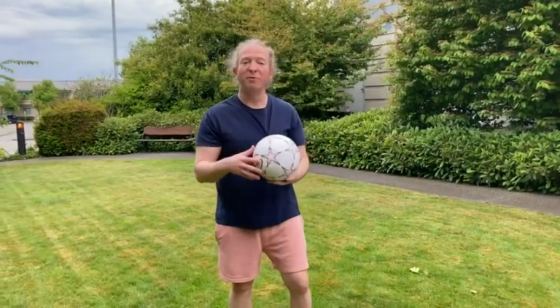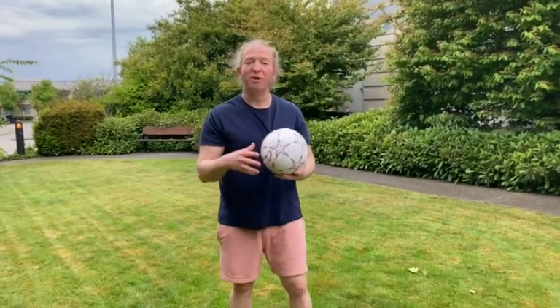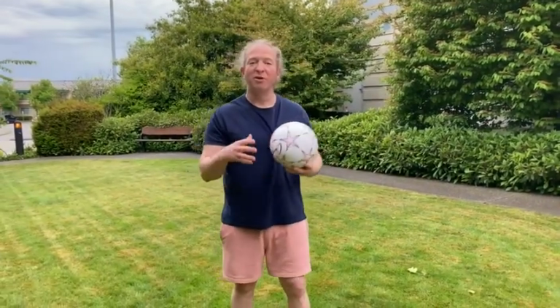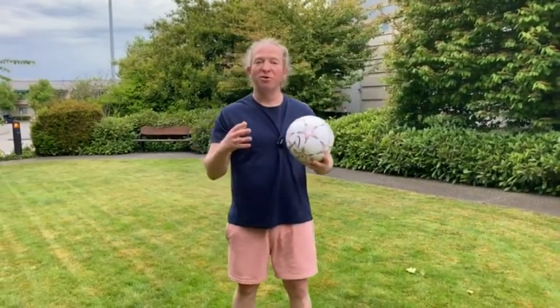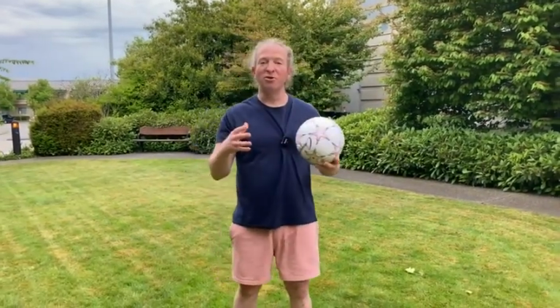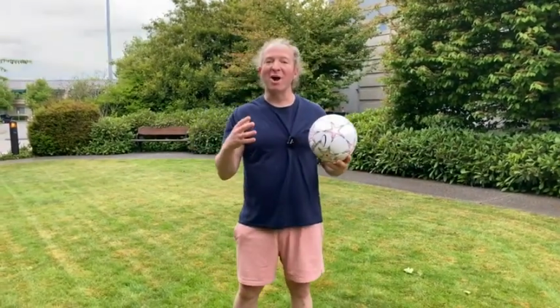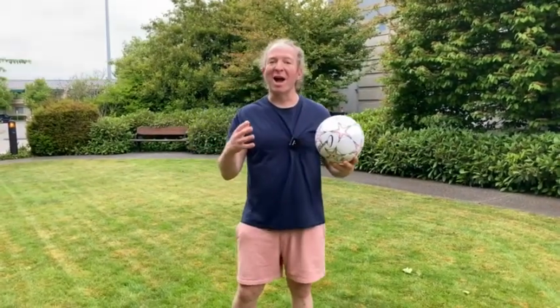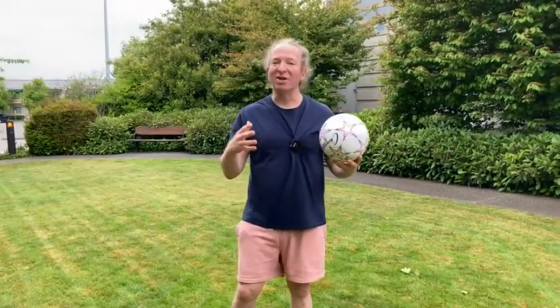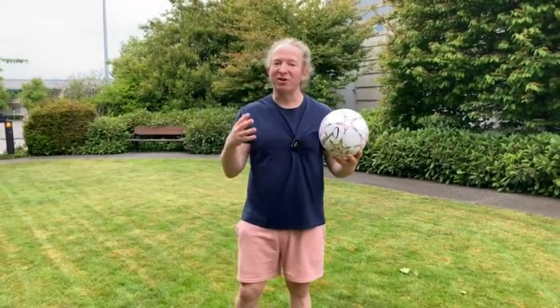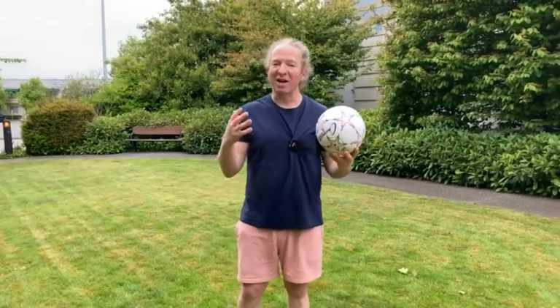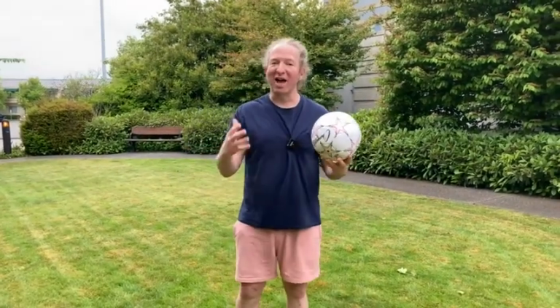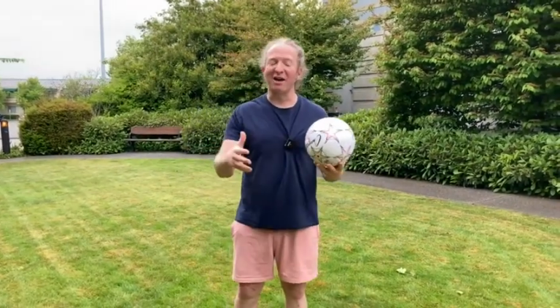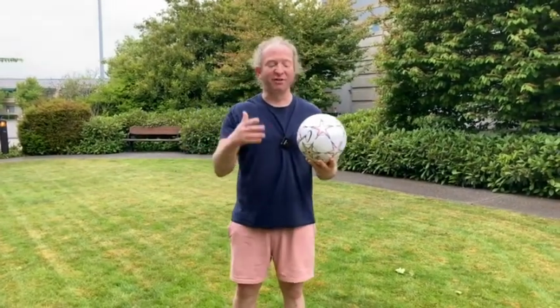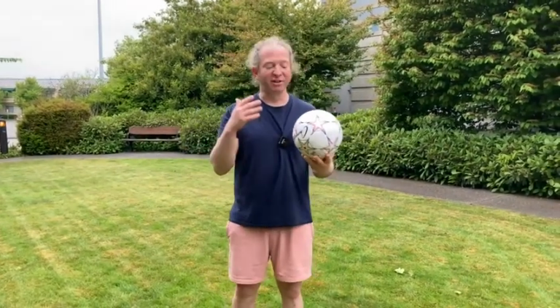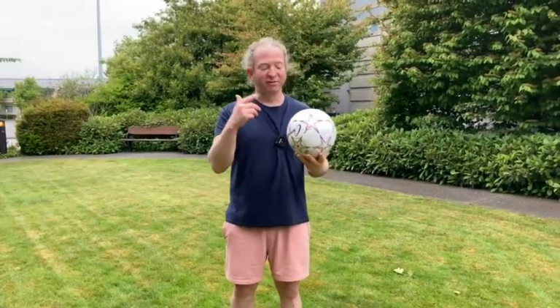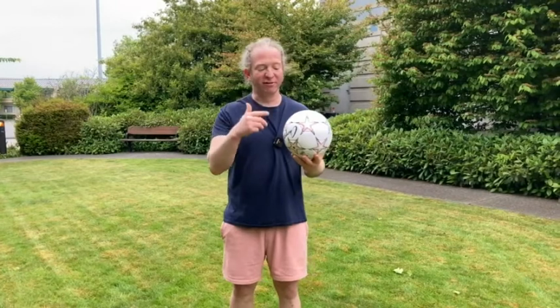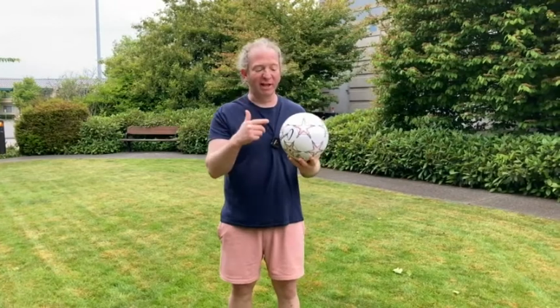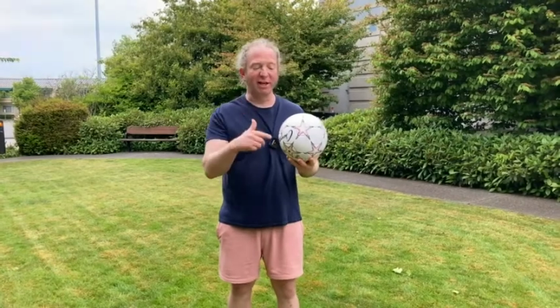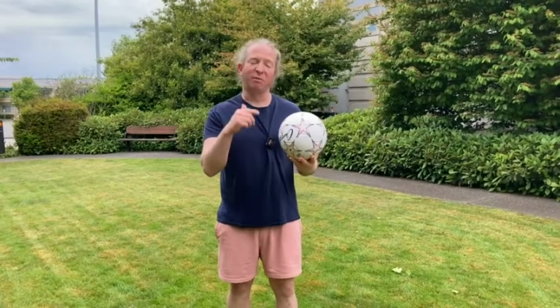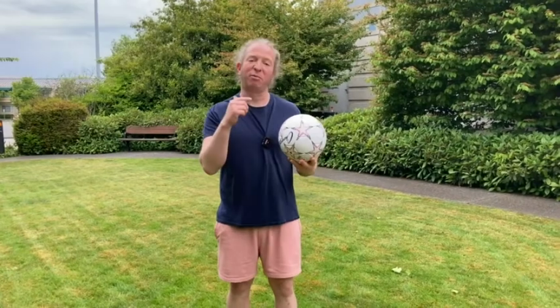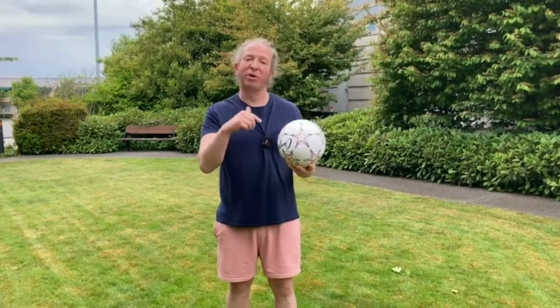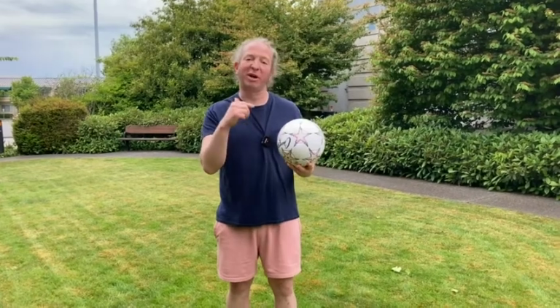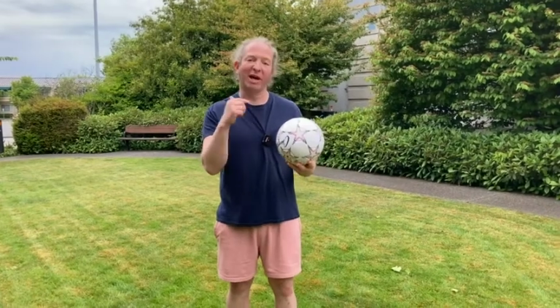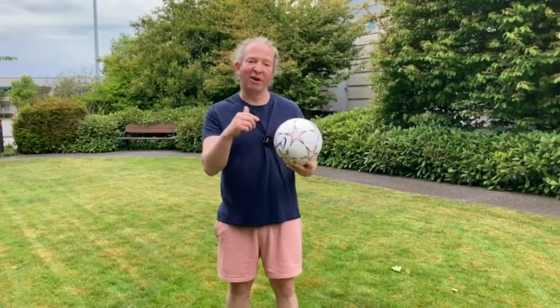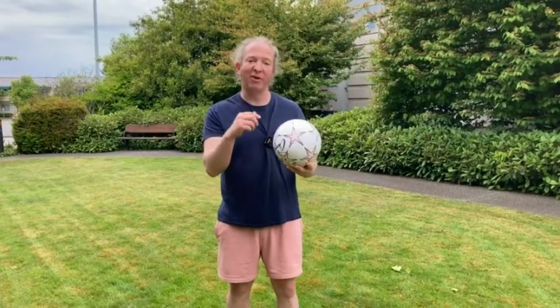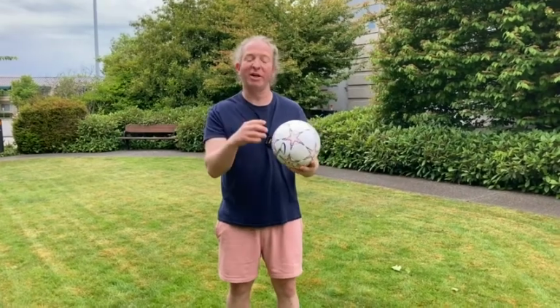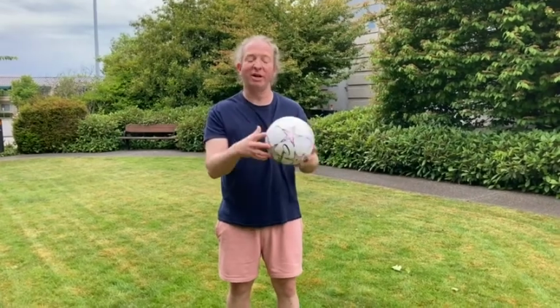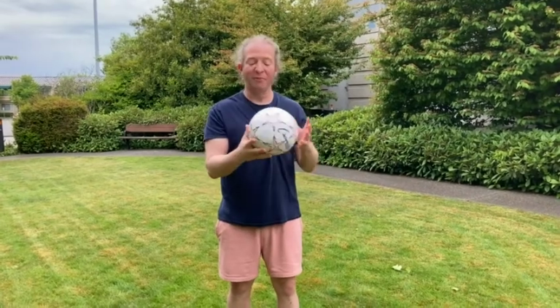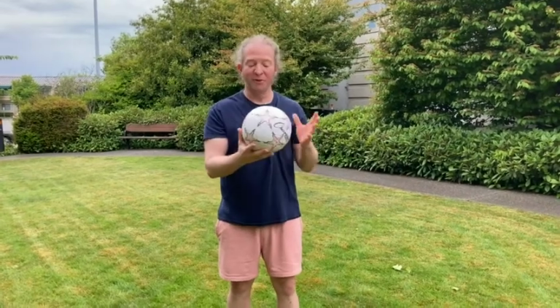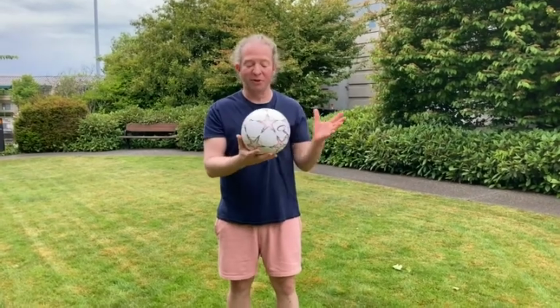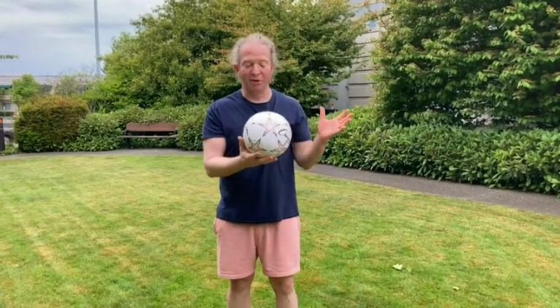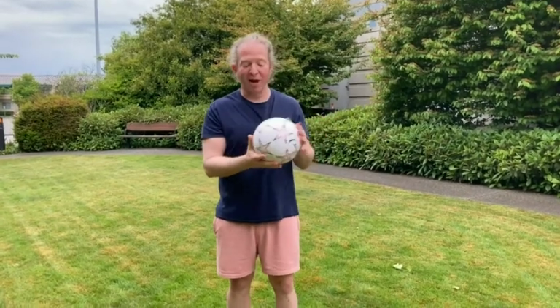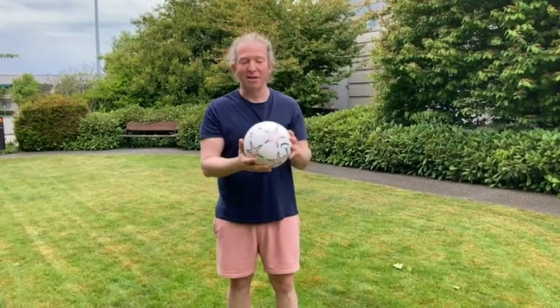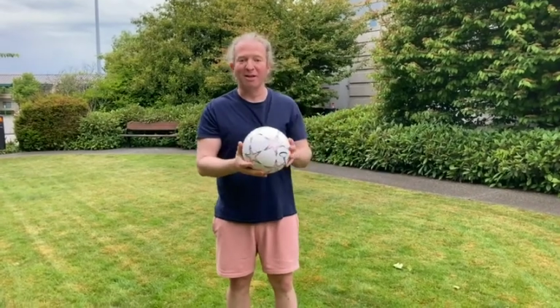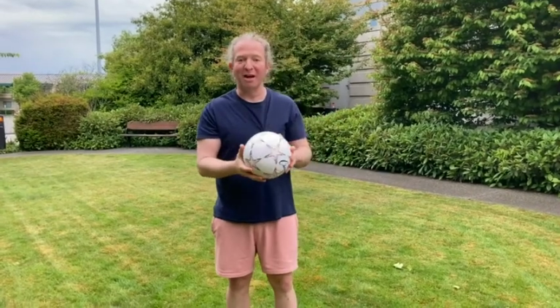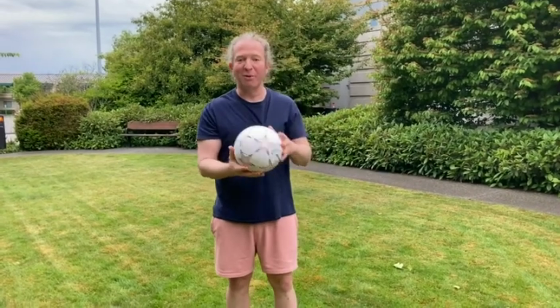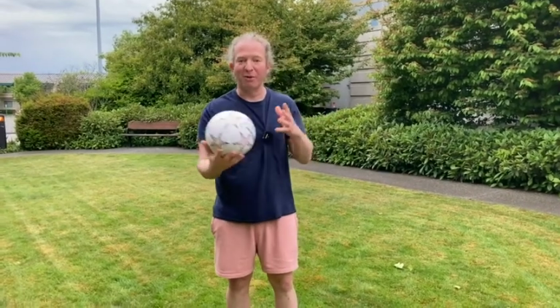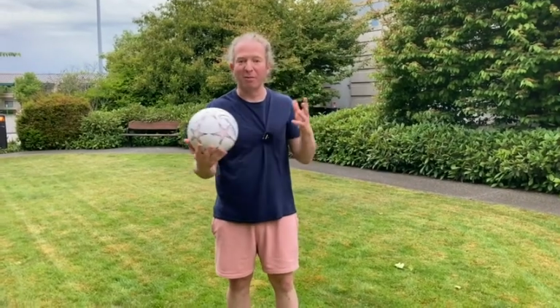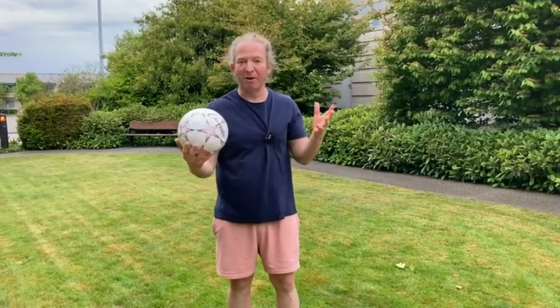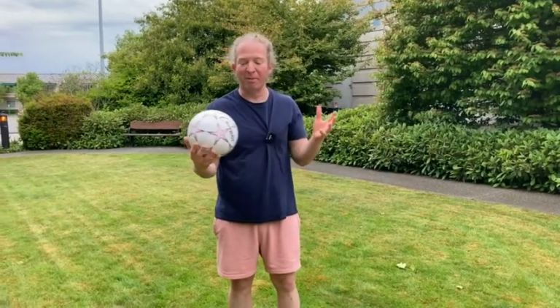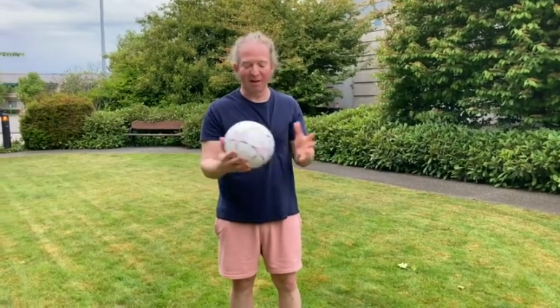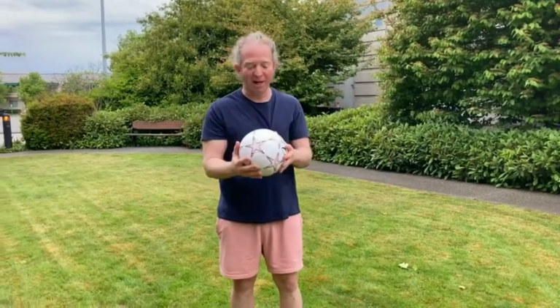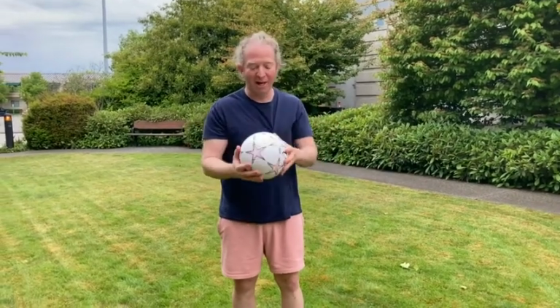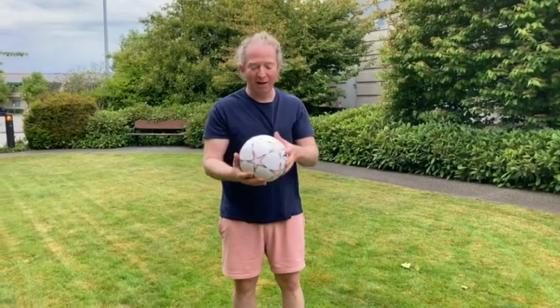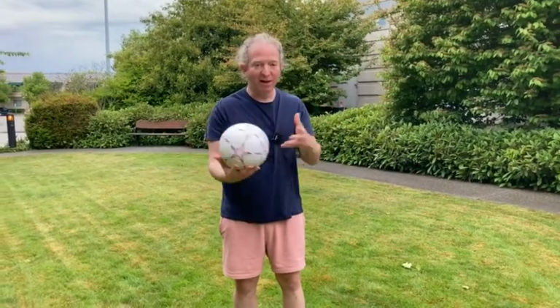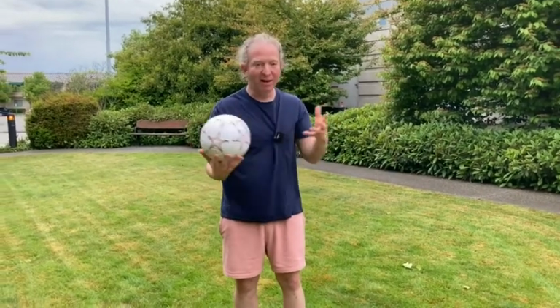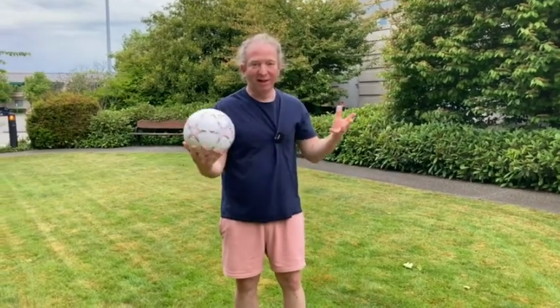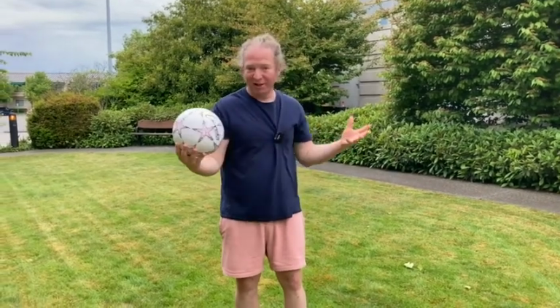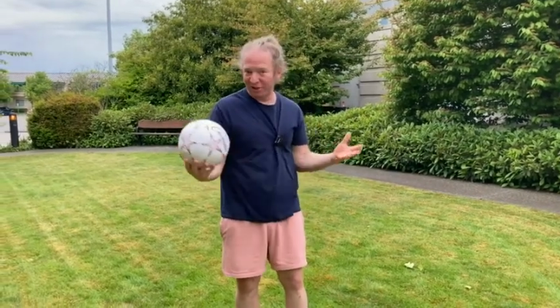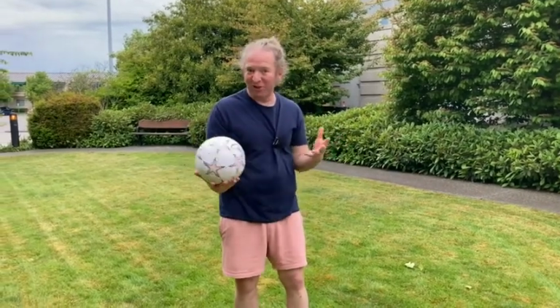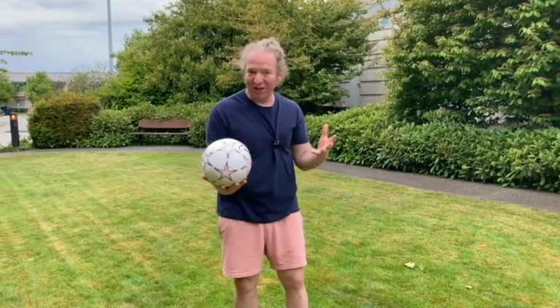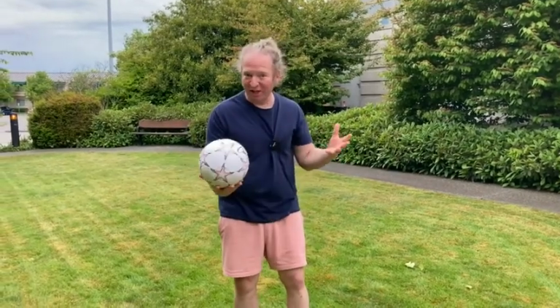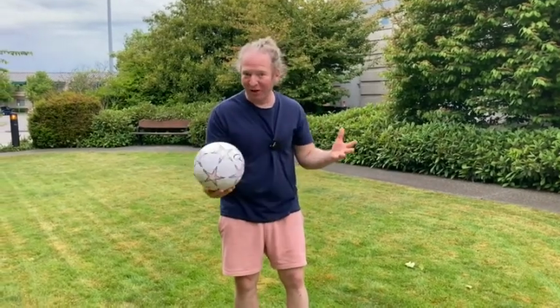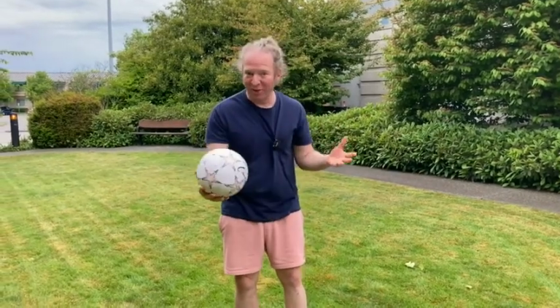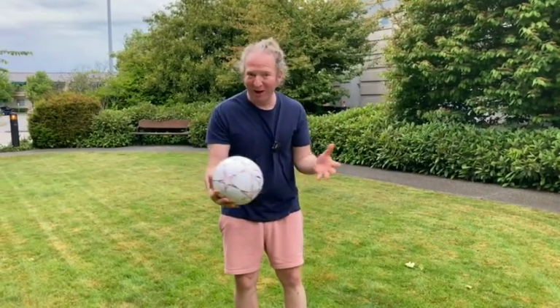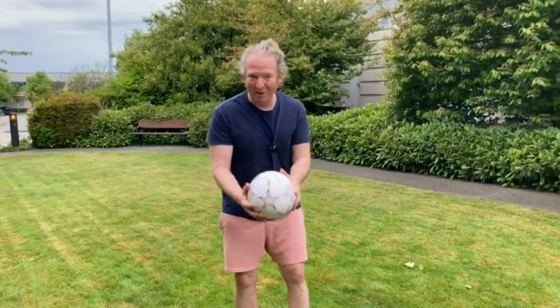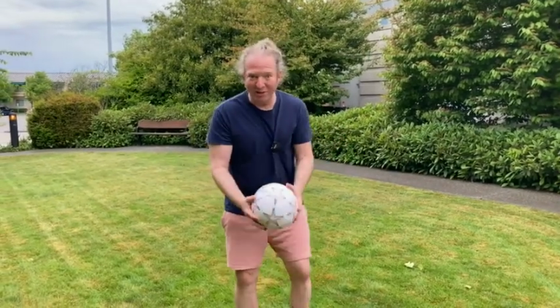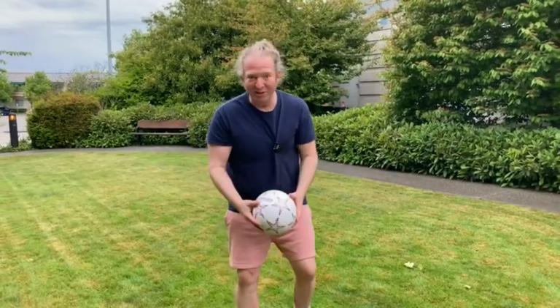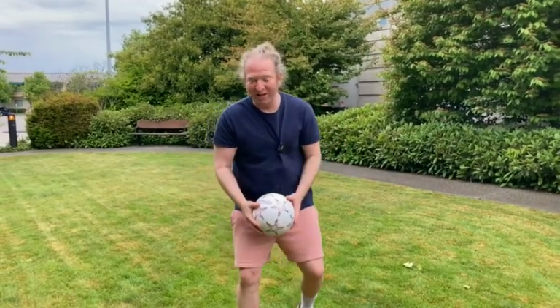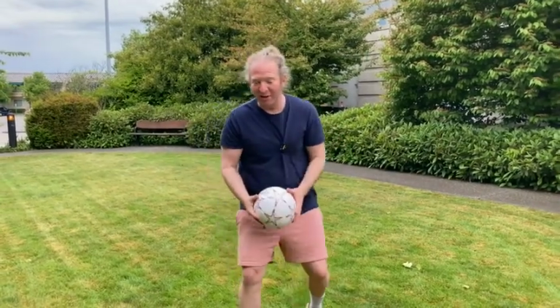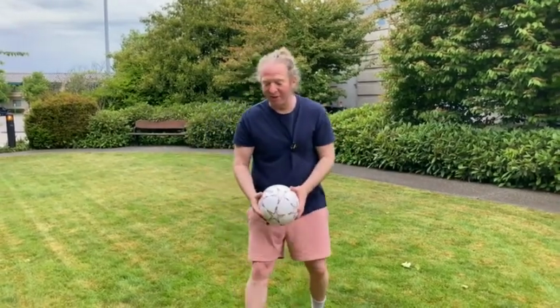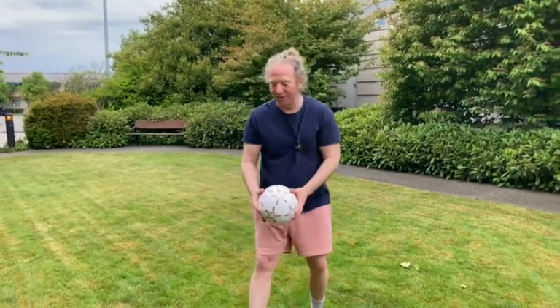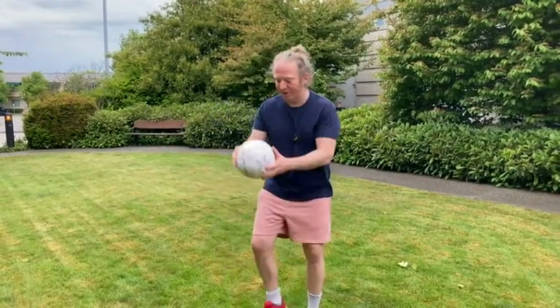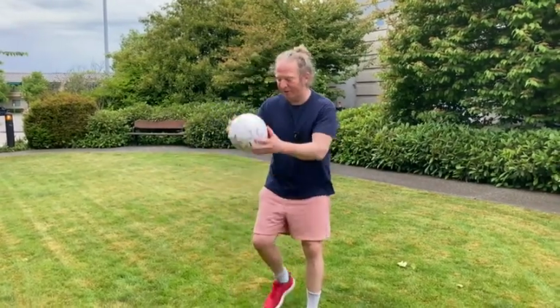You do actually have to inflate it and put air in it, so I did that with a pump I got. Let's just kick it around and see how it feels.